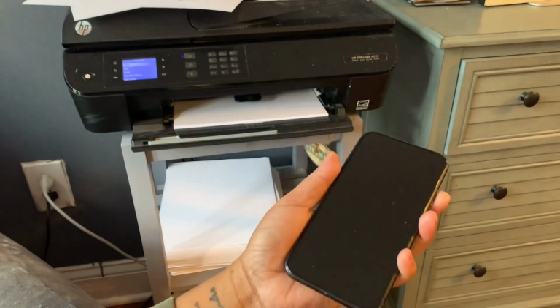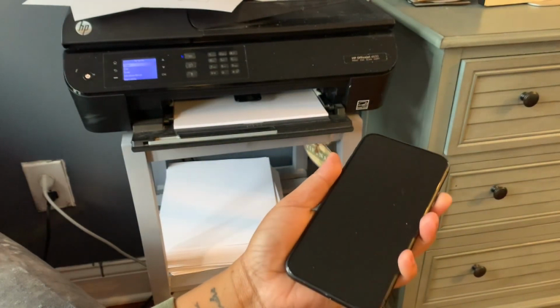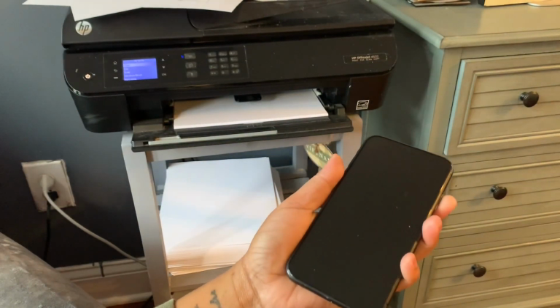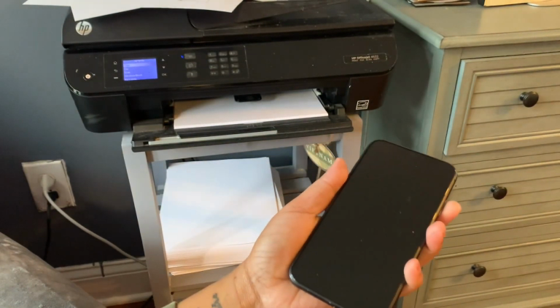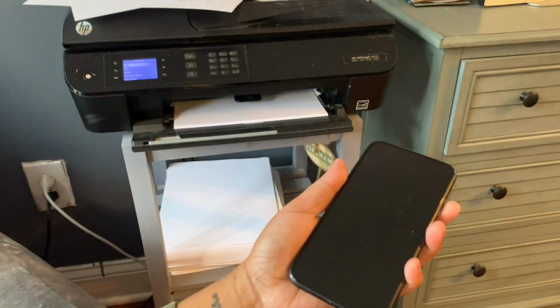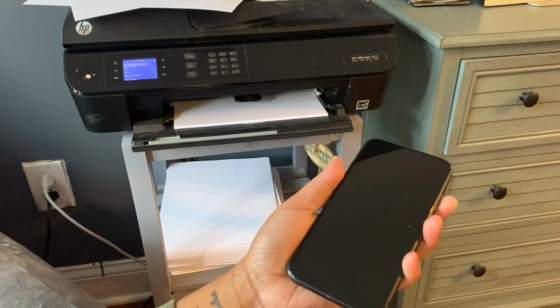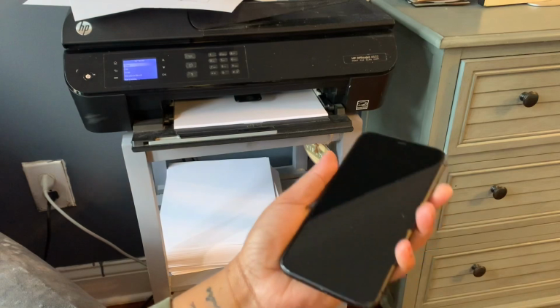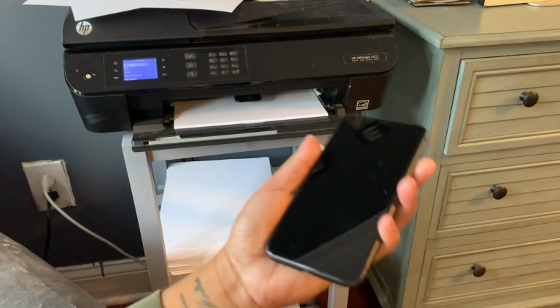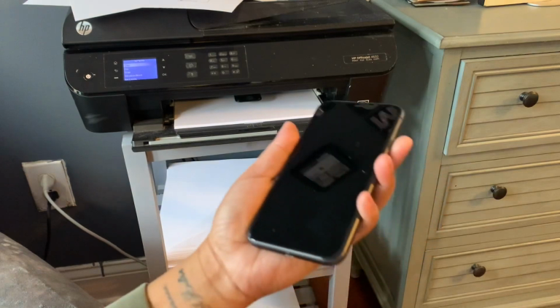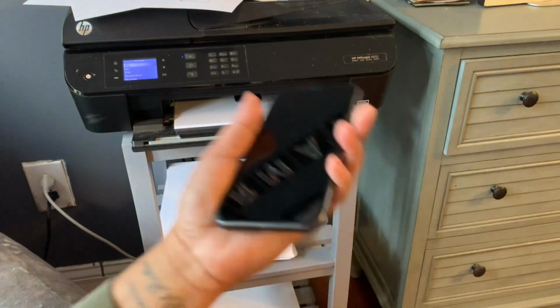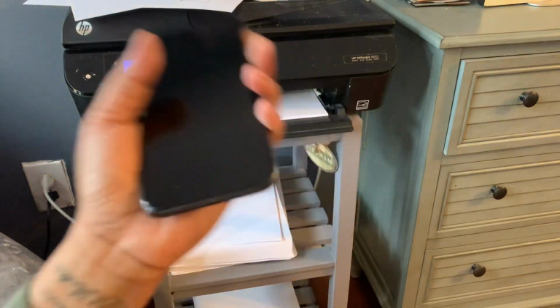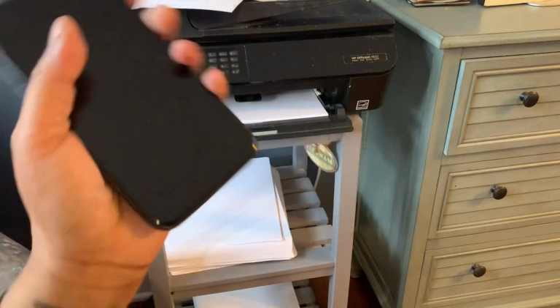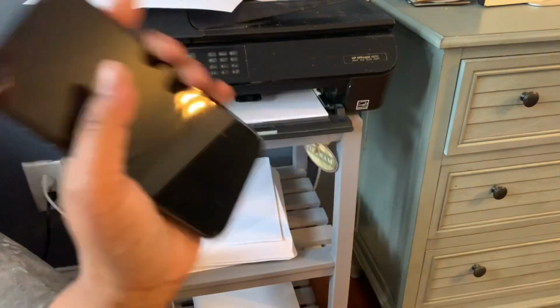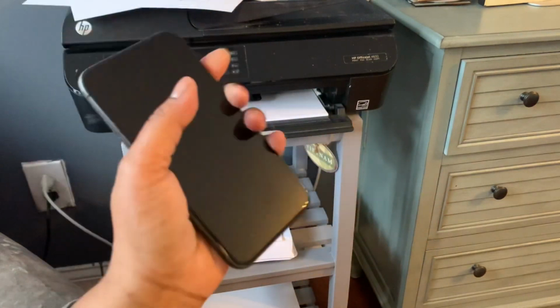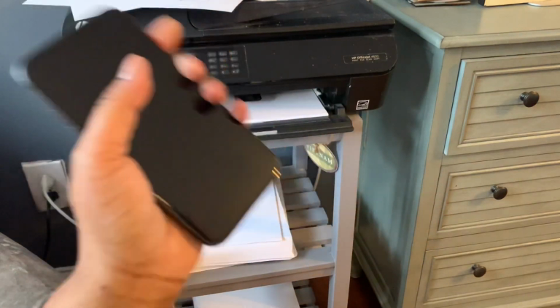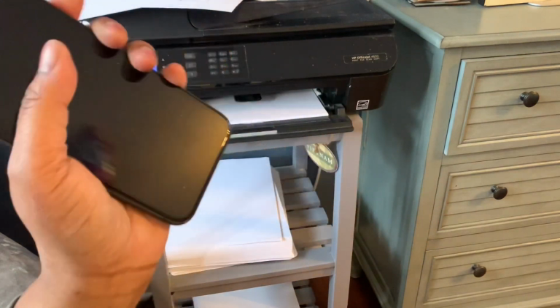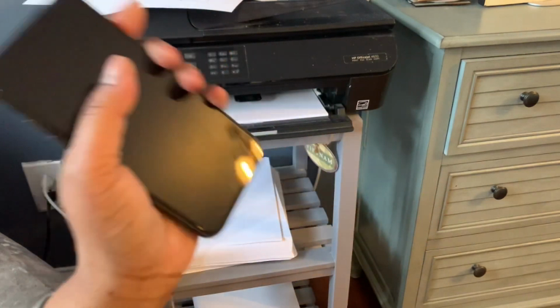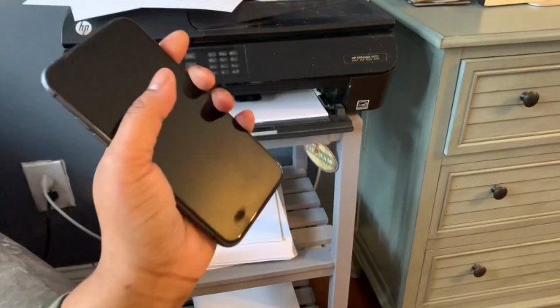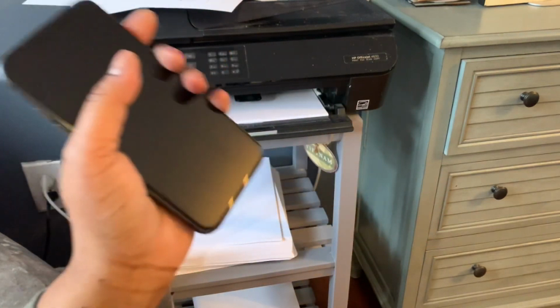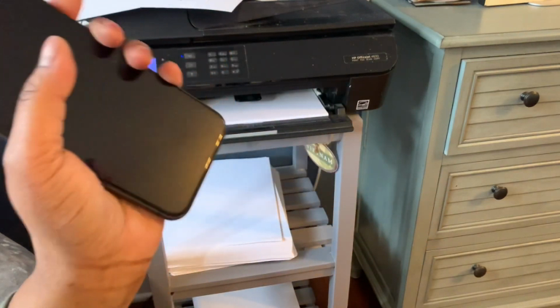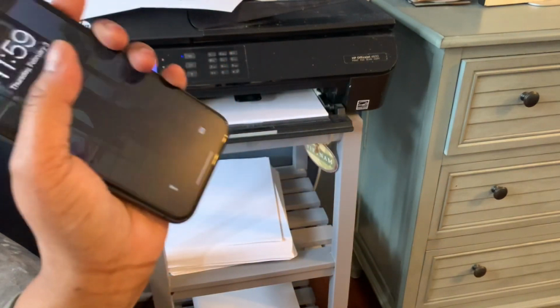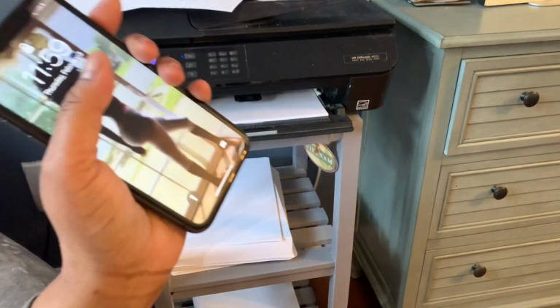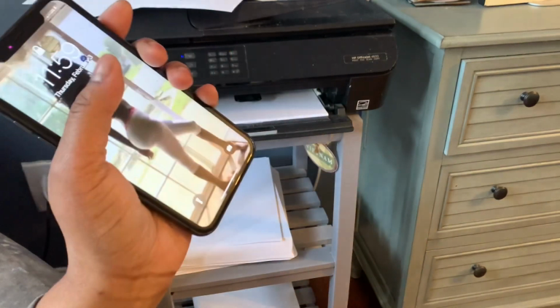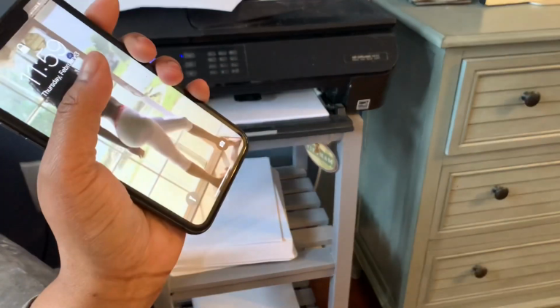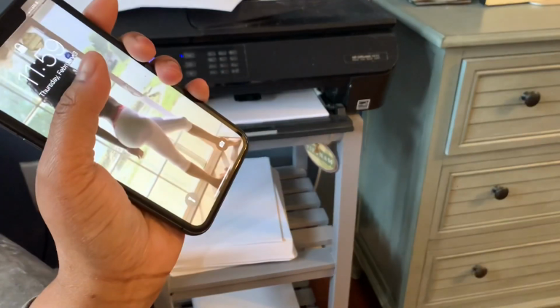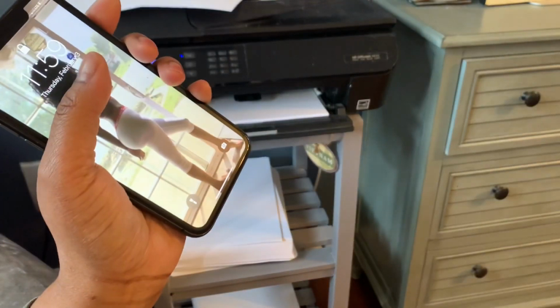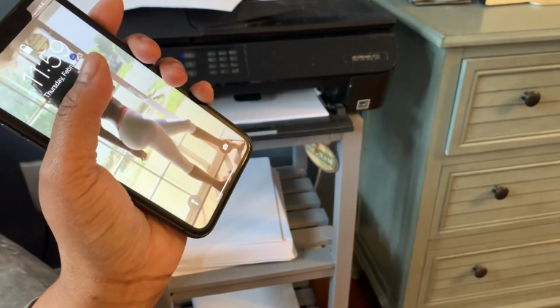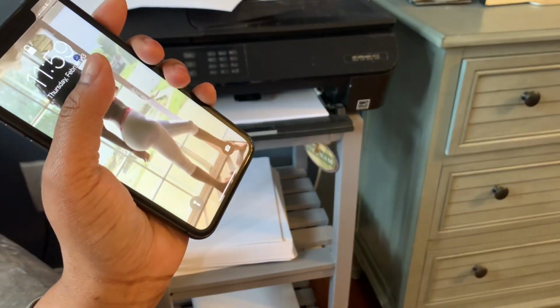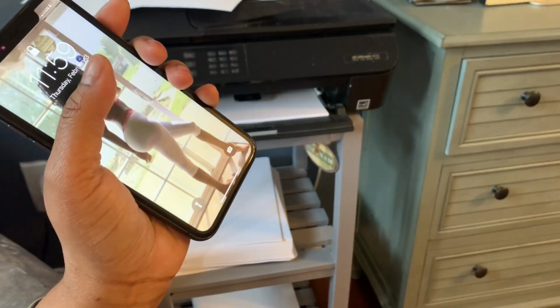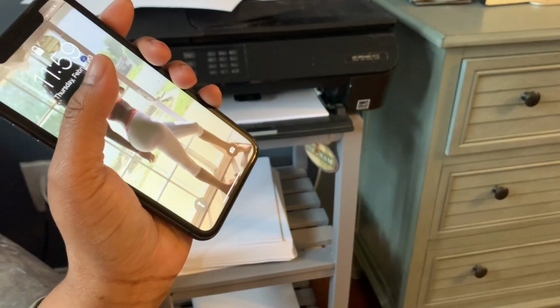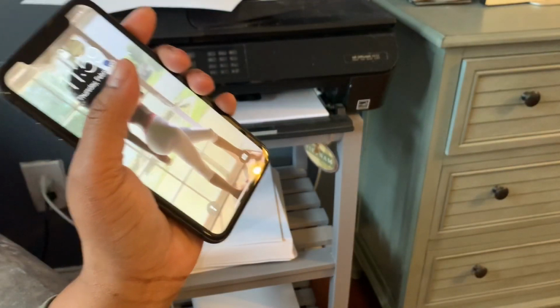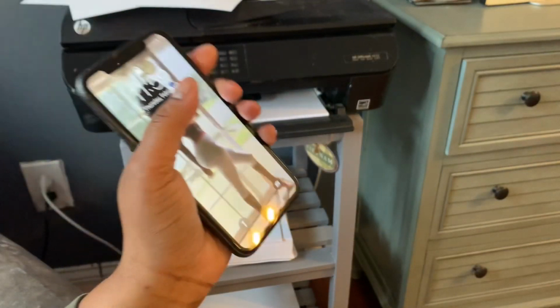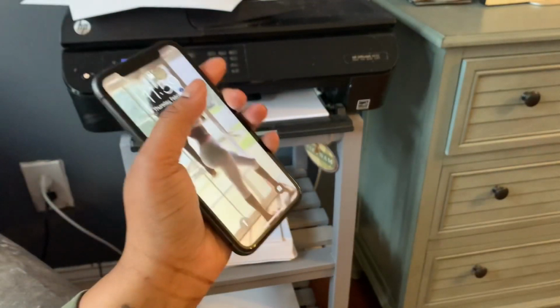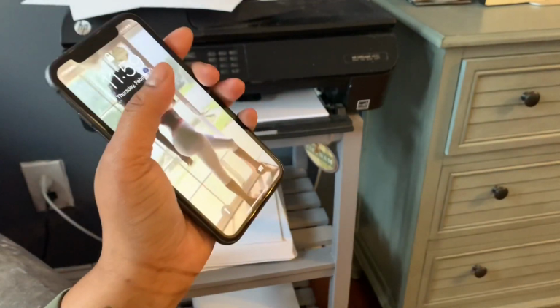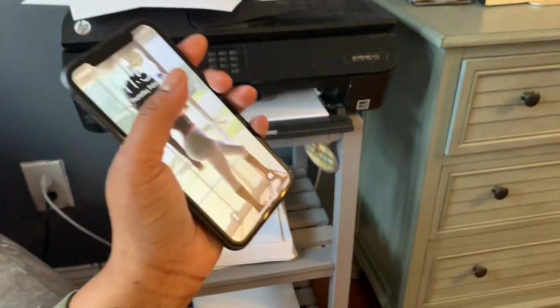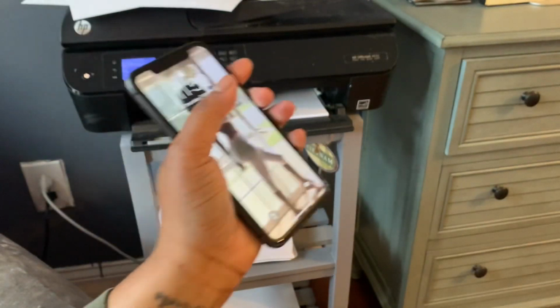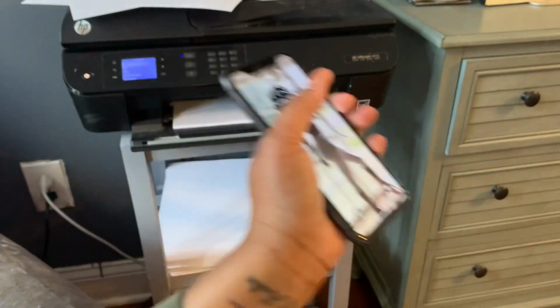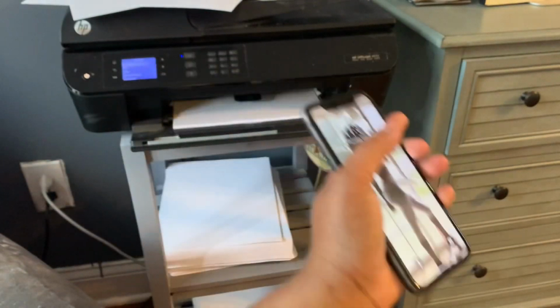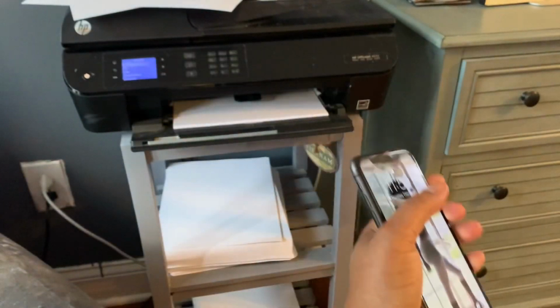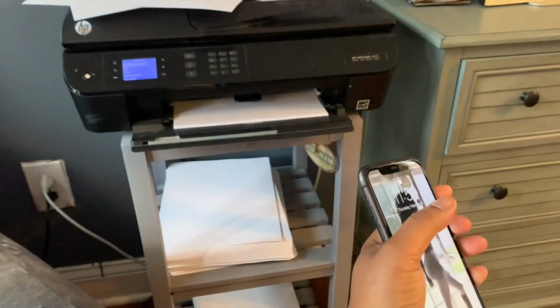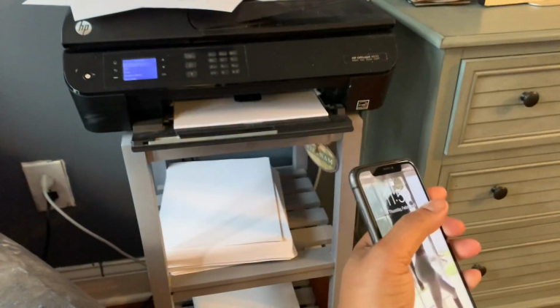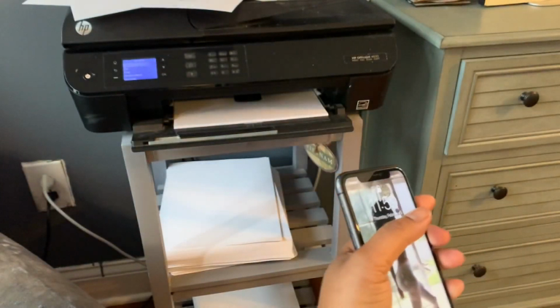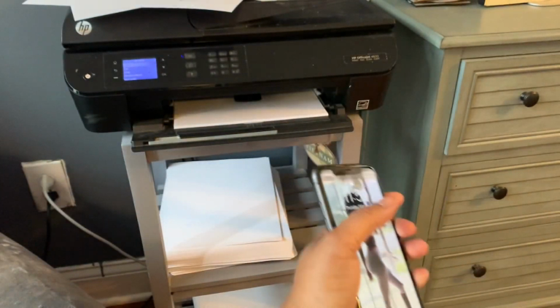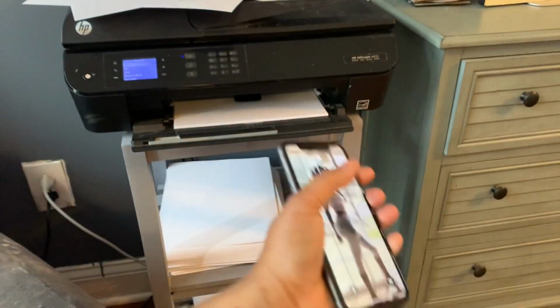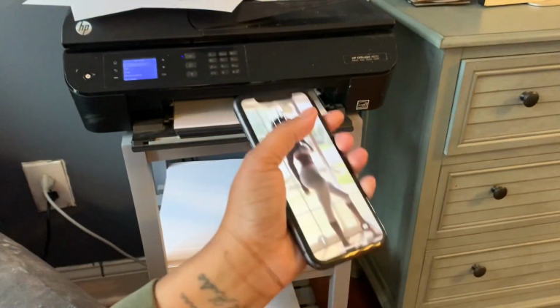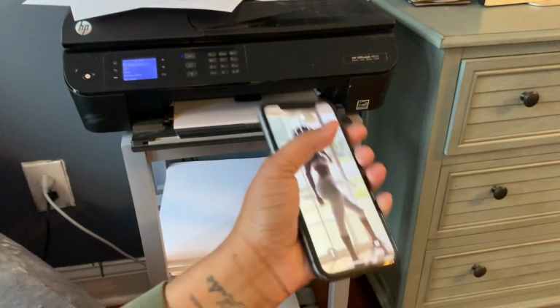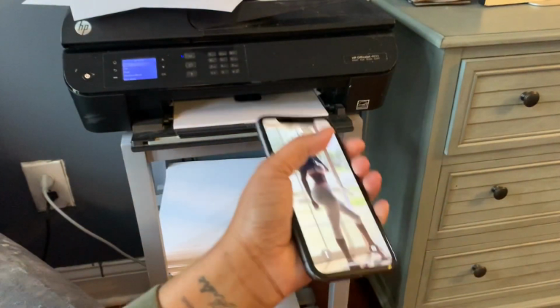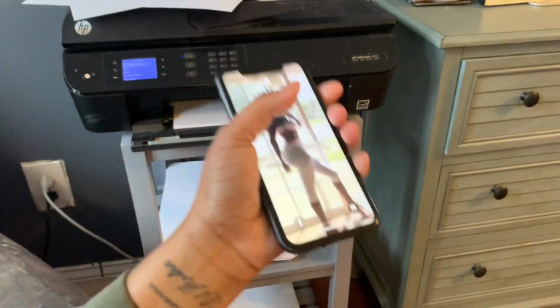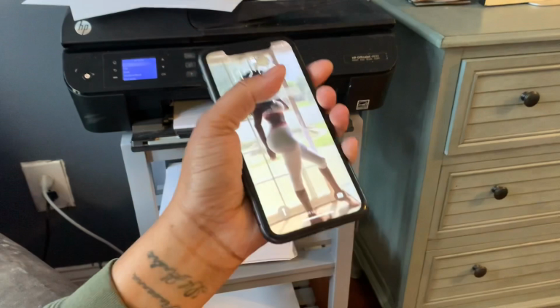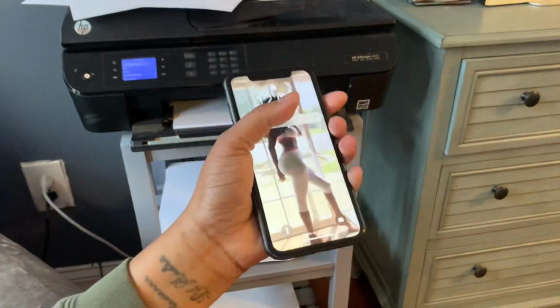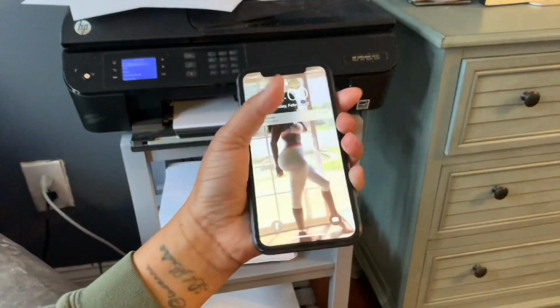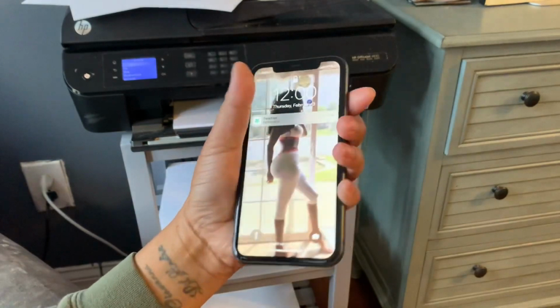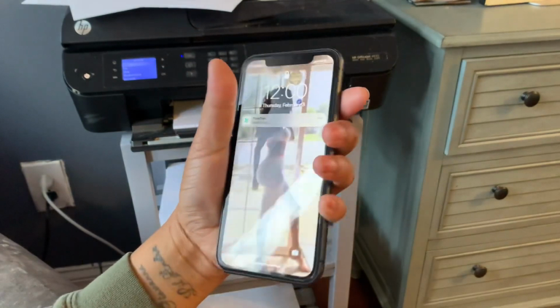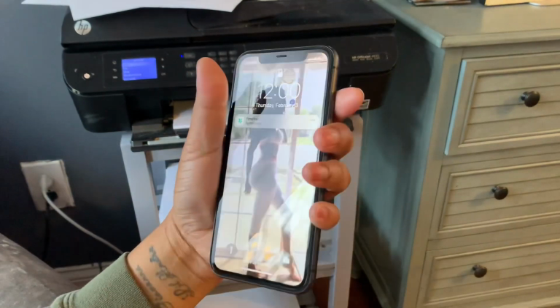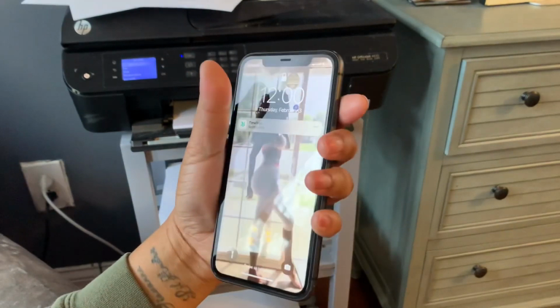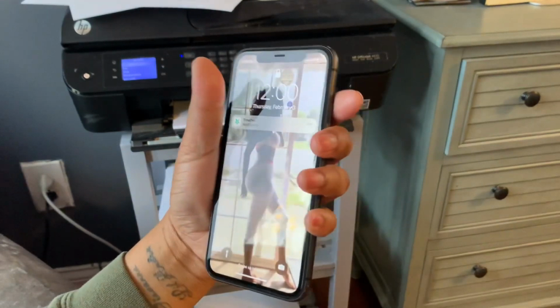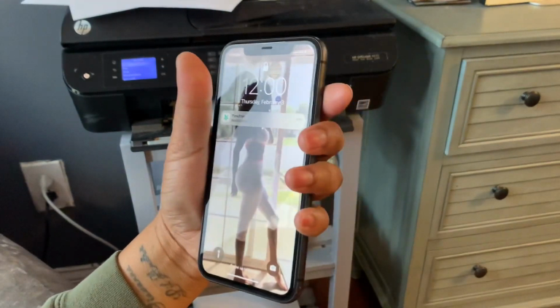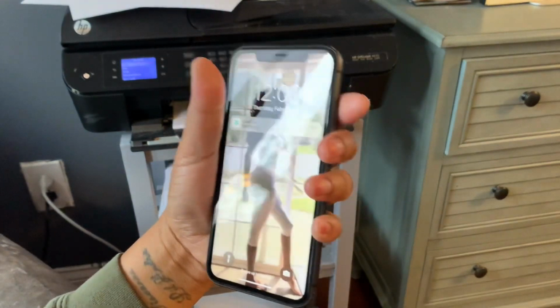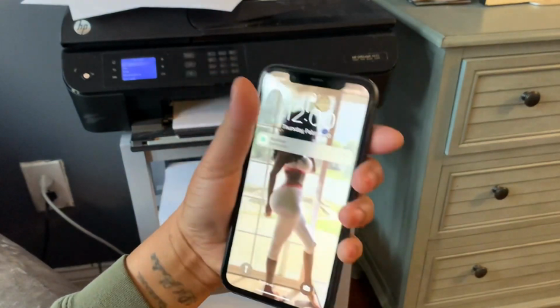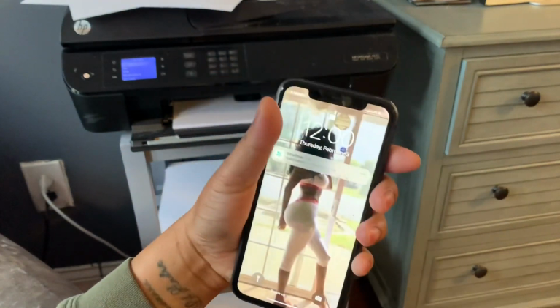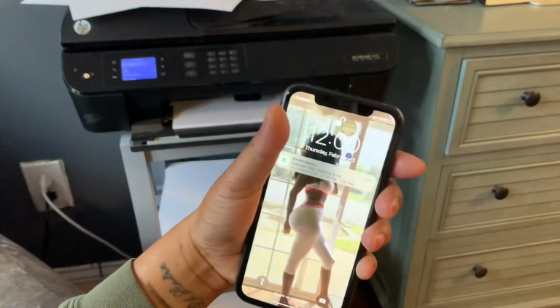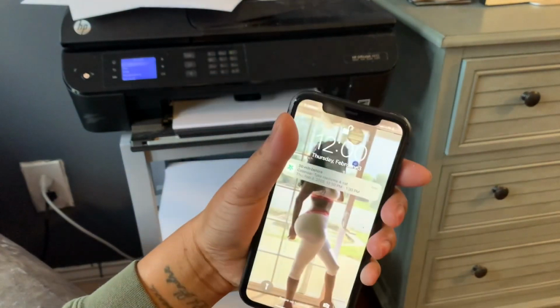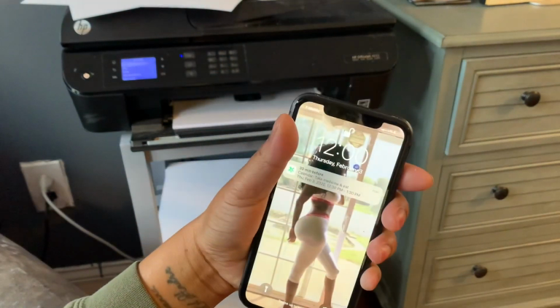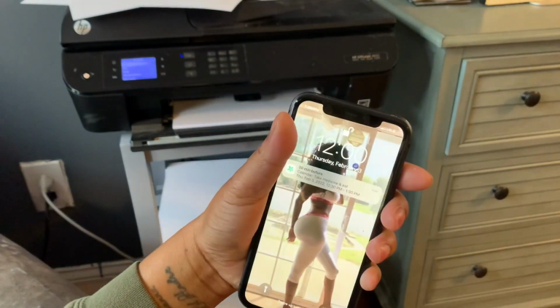We still have physical copies if you want your stuff shipped out to you. The physical copies are twenty-five dollars.